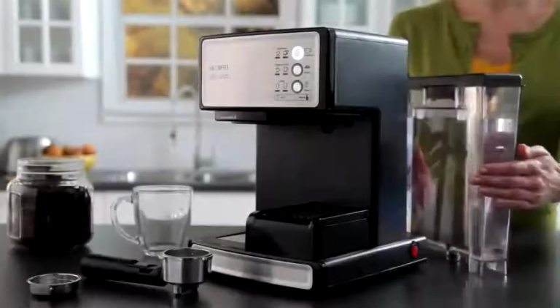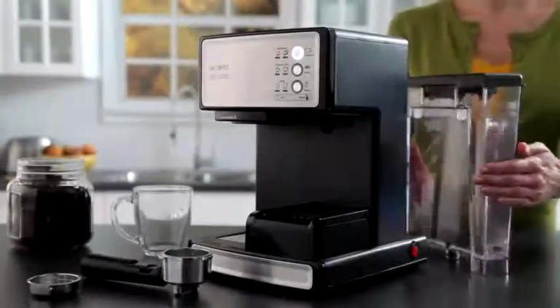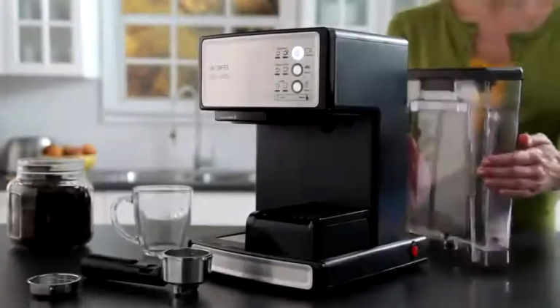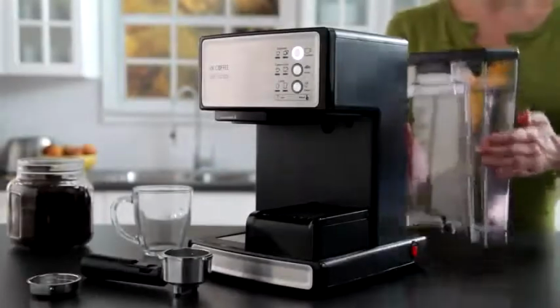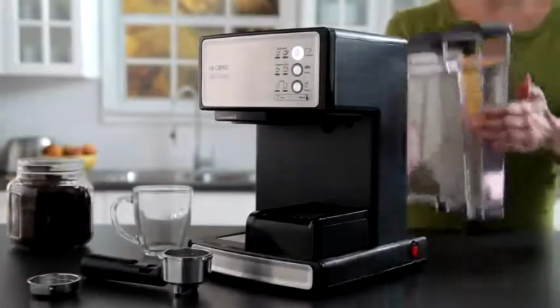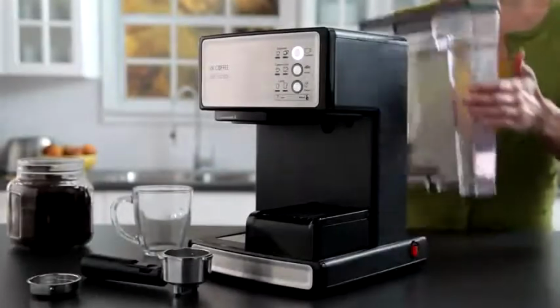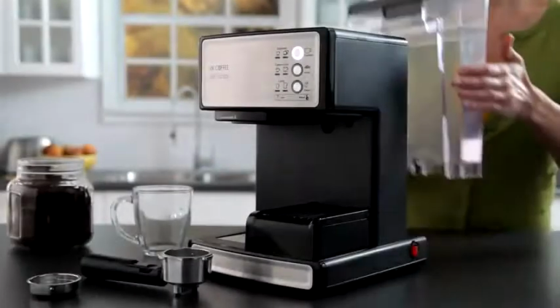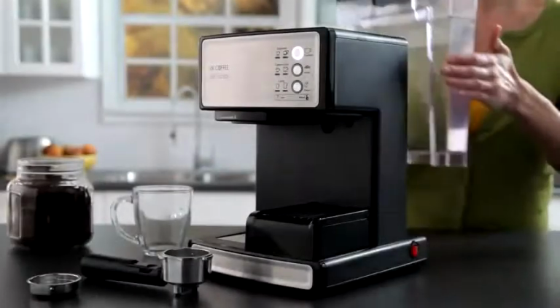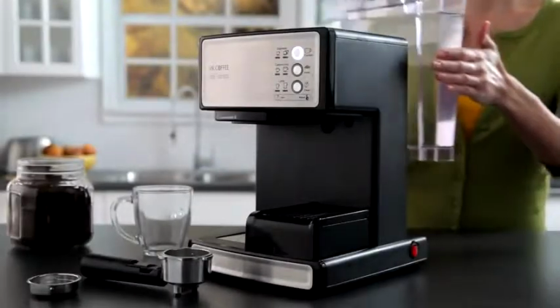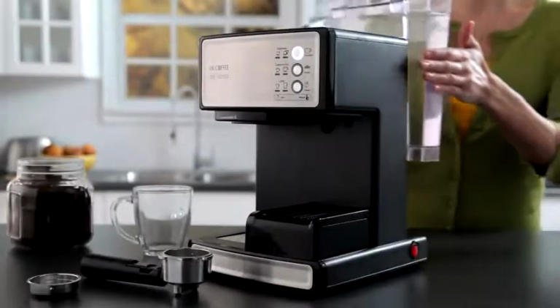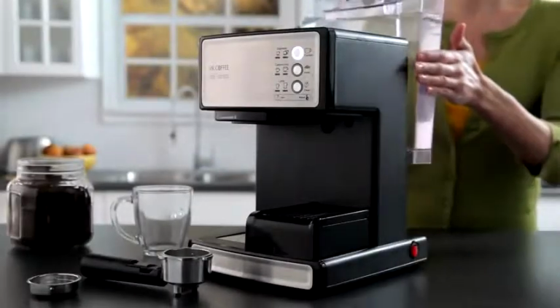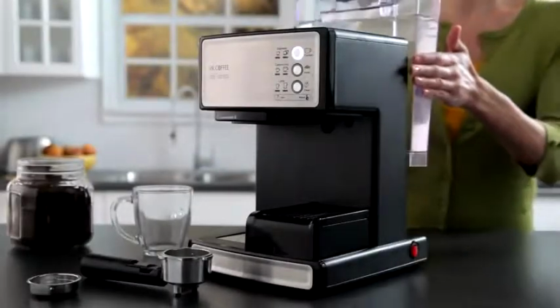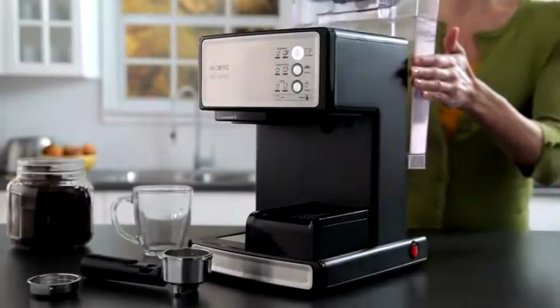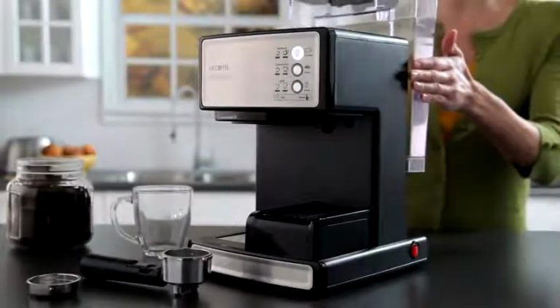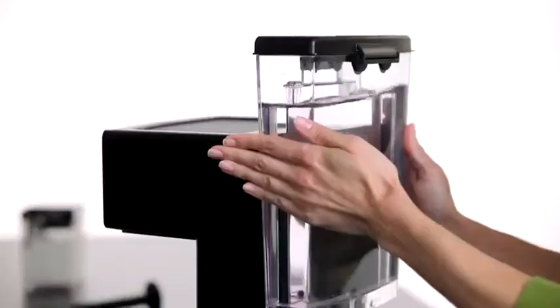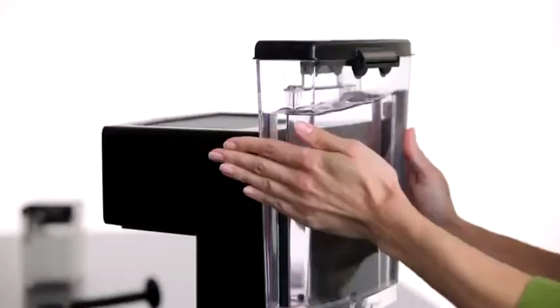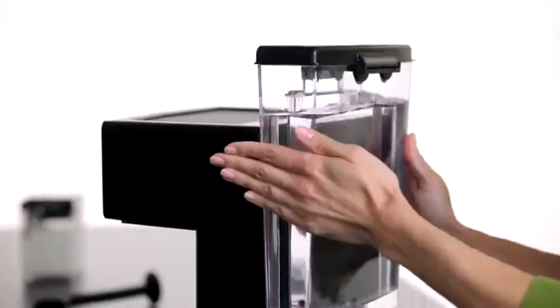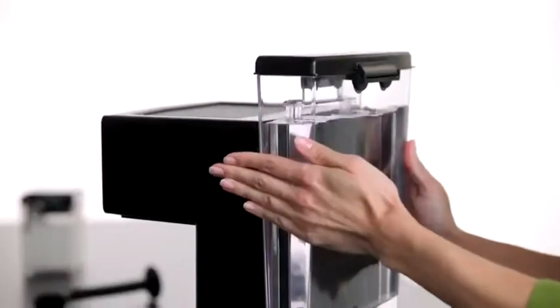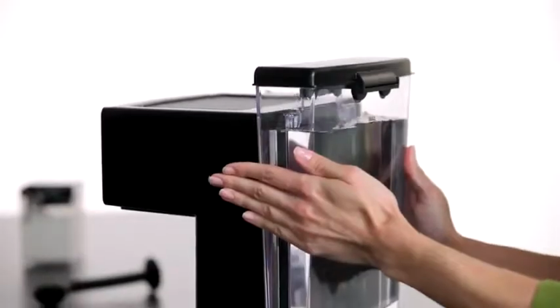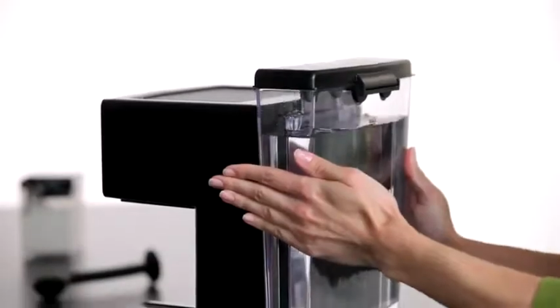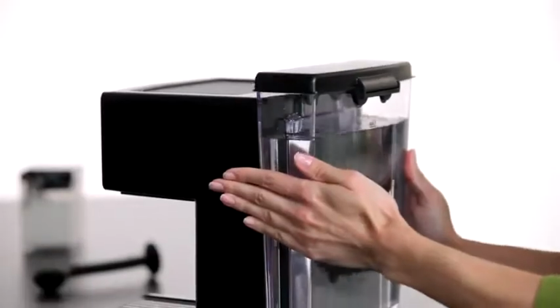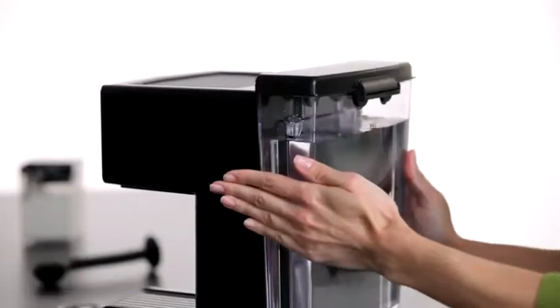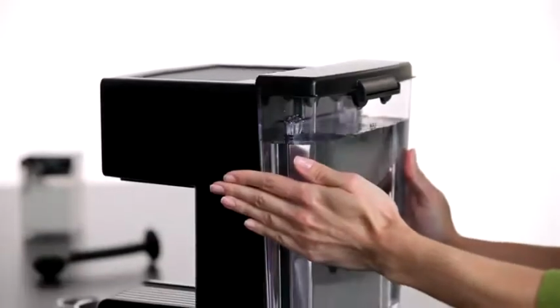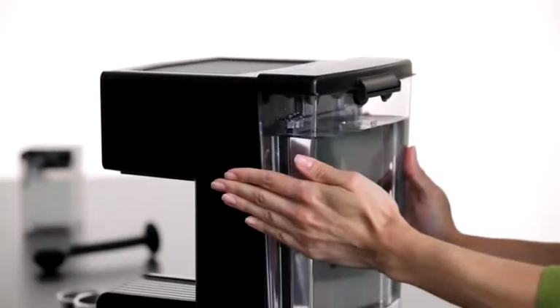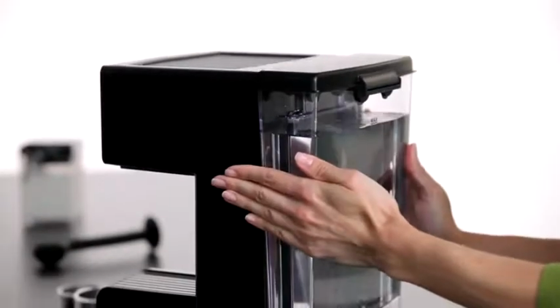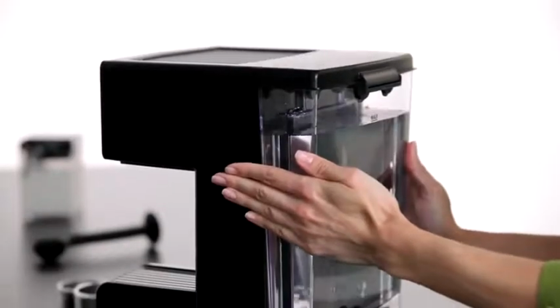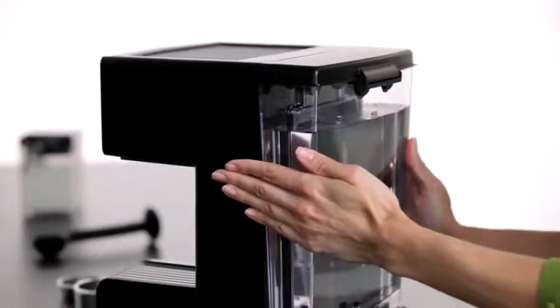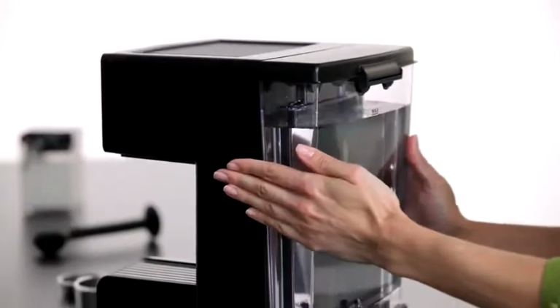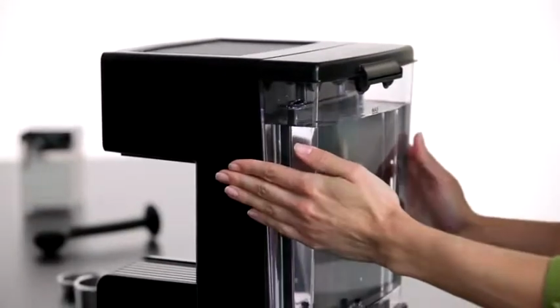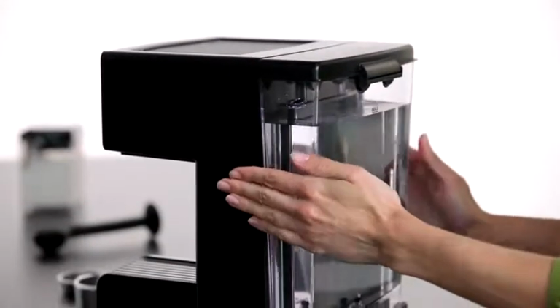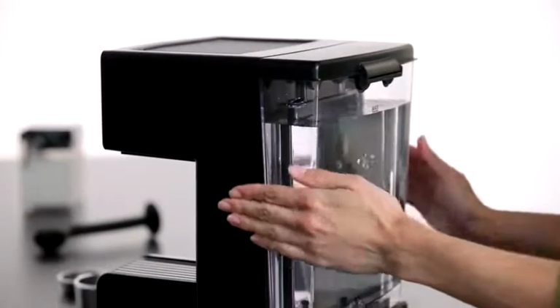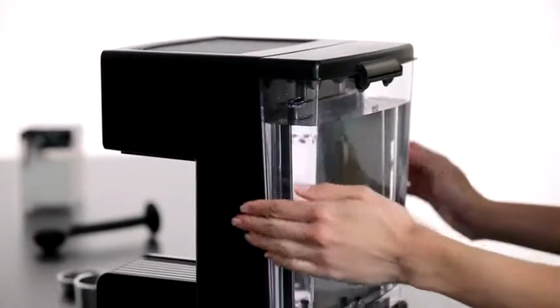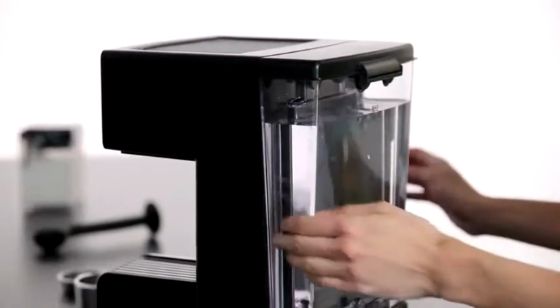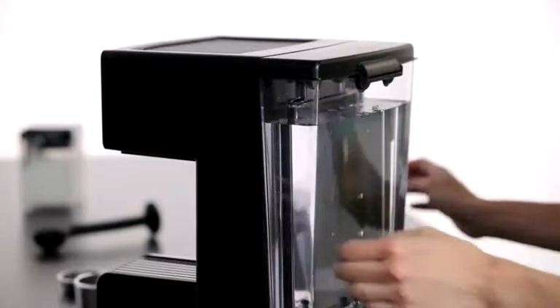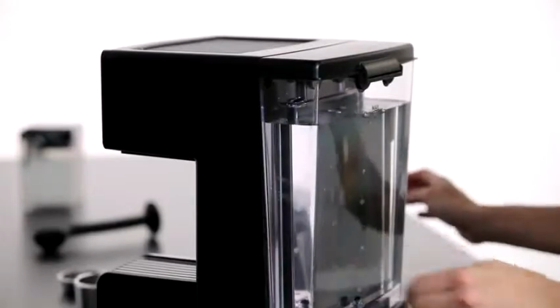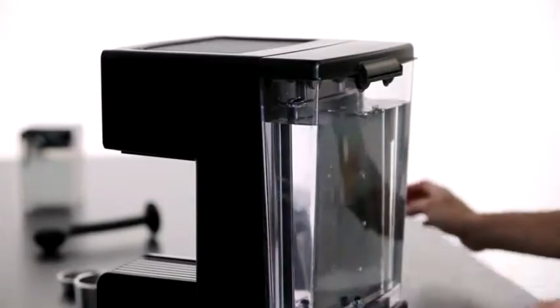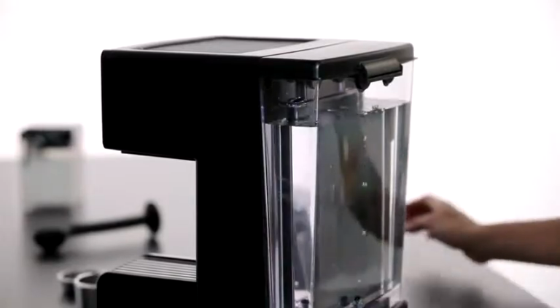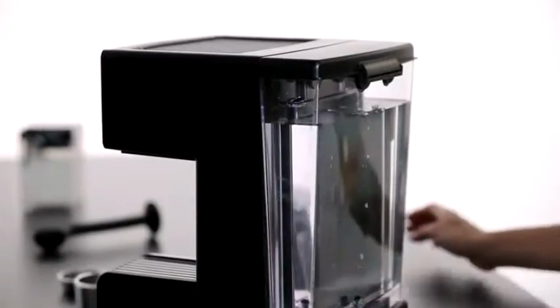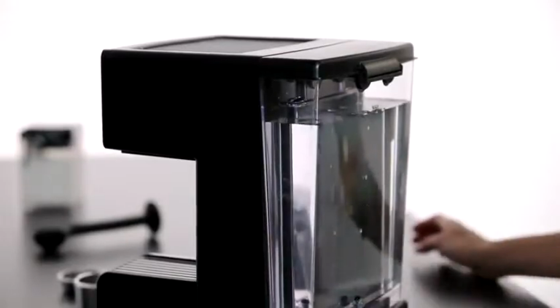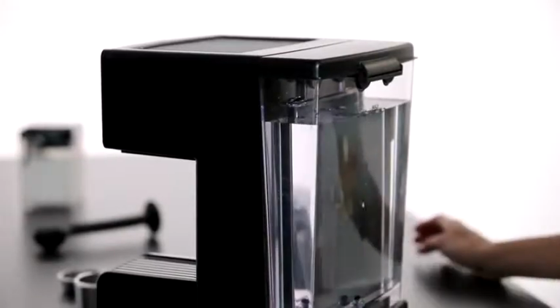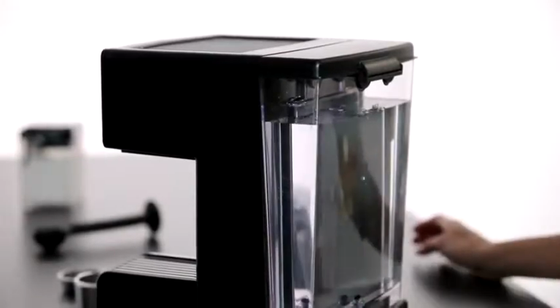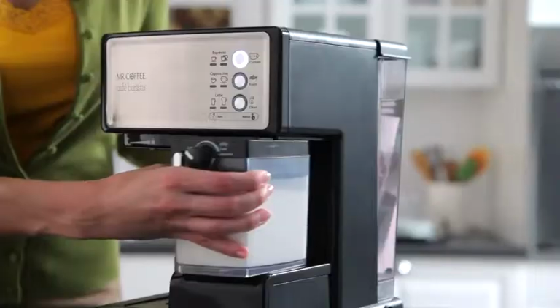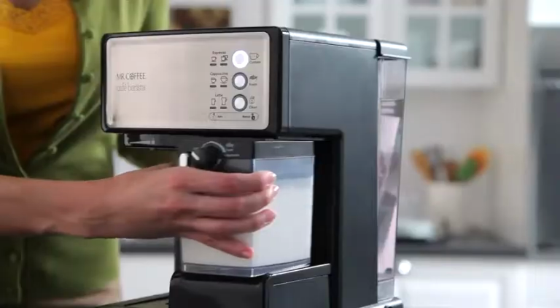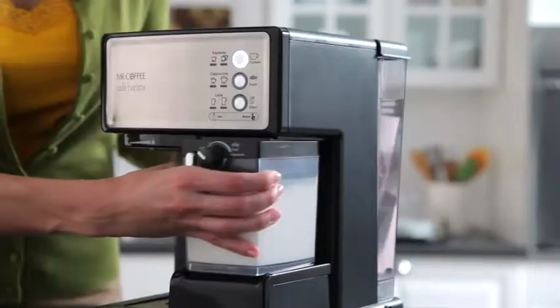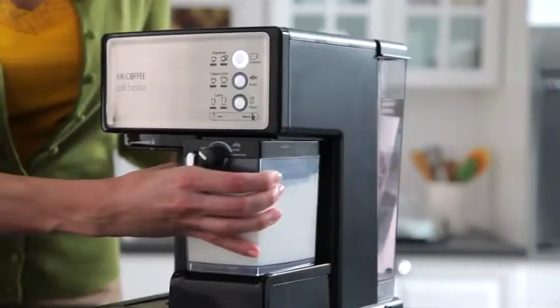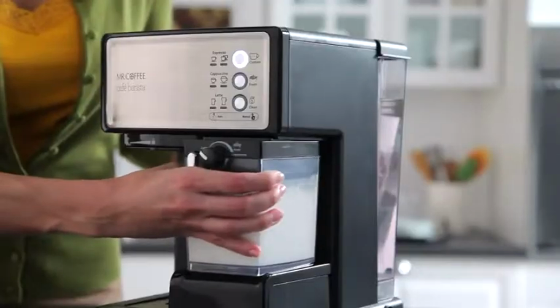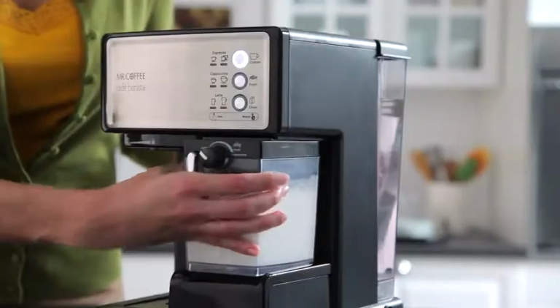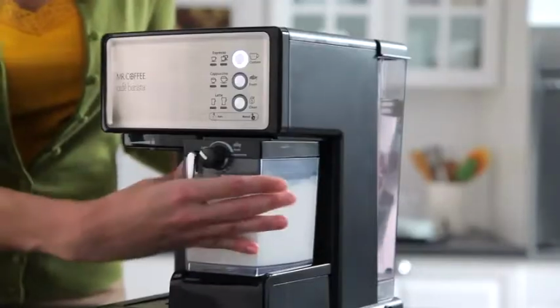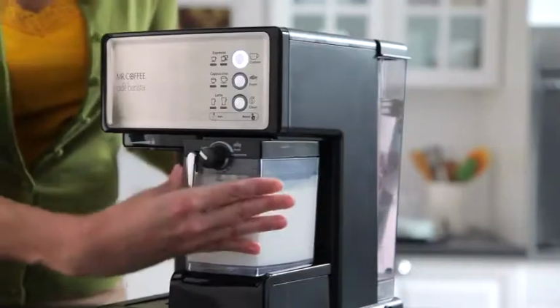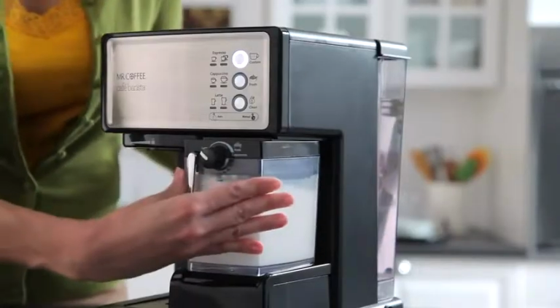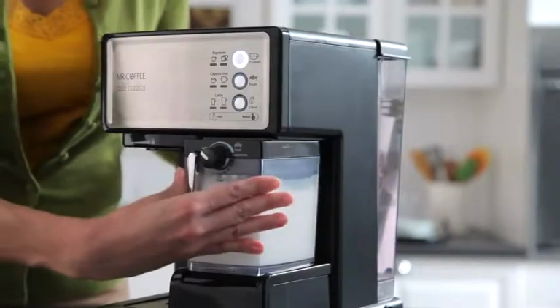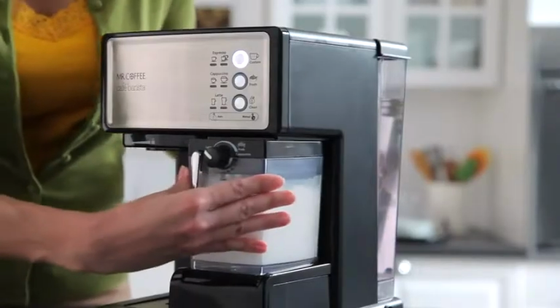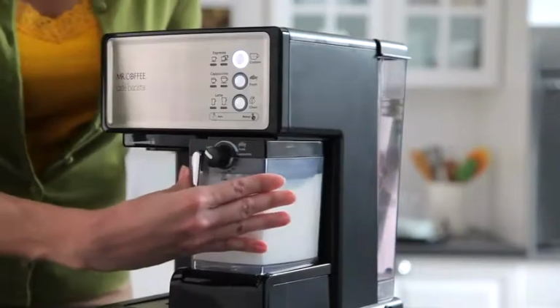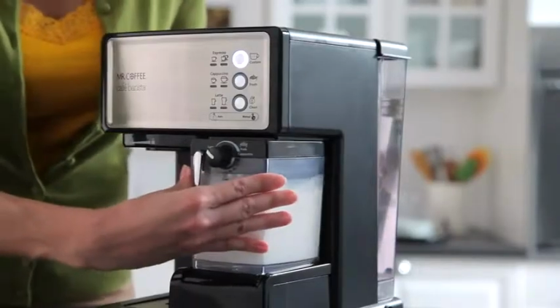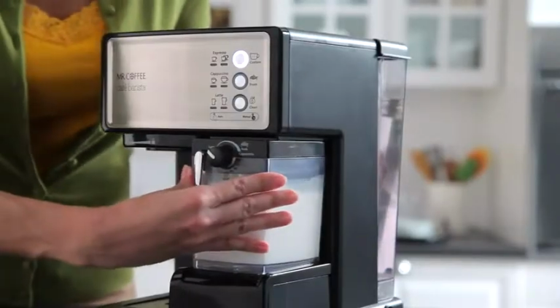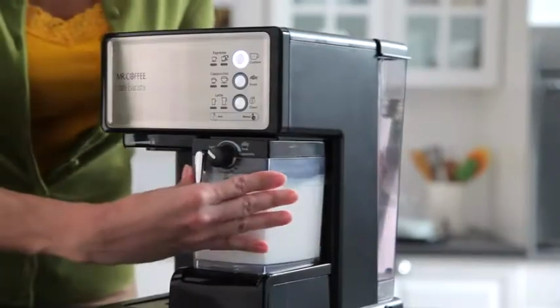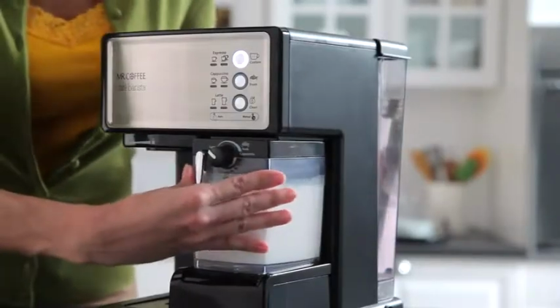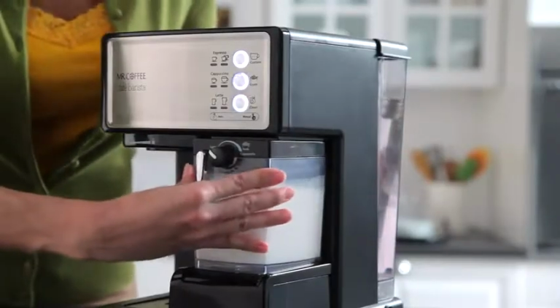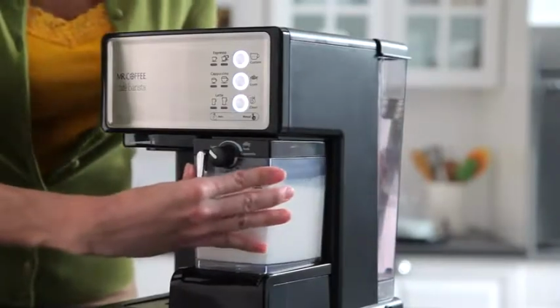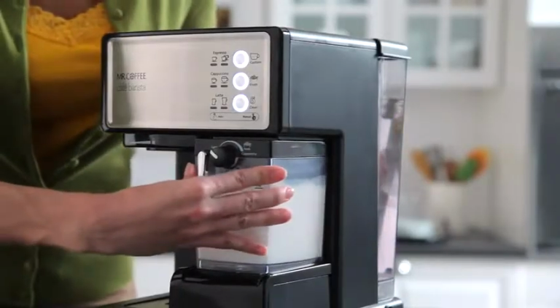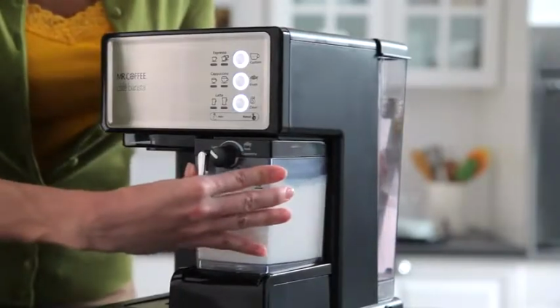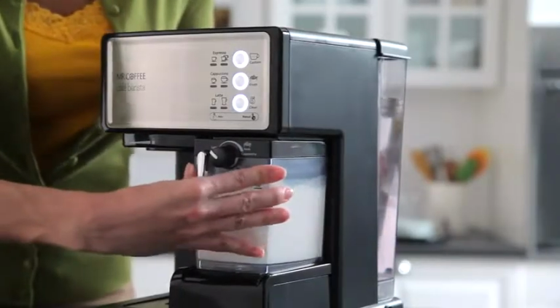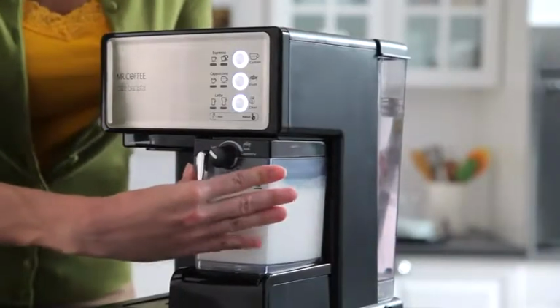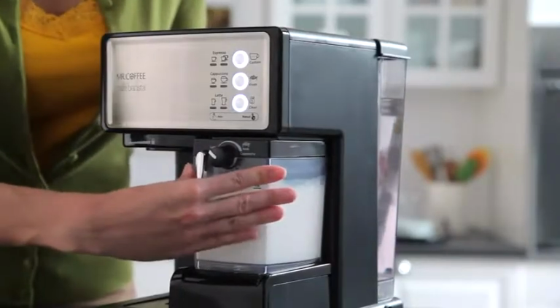To begin, fill the water reservoir and slide it into the unit. Pour the milk of your choice in the milk reservoir.